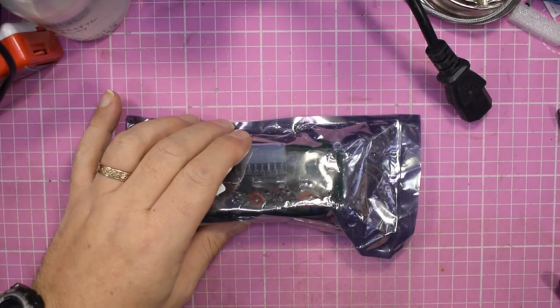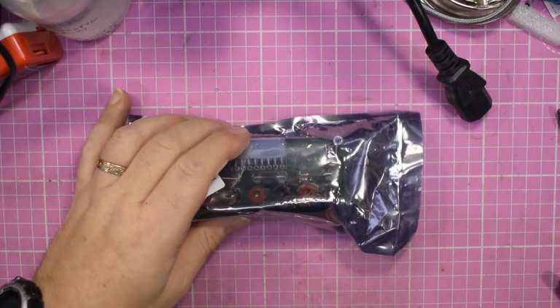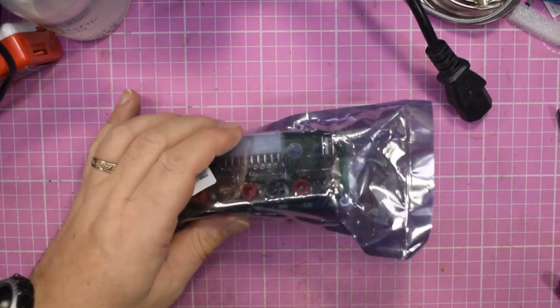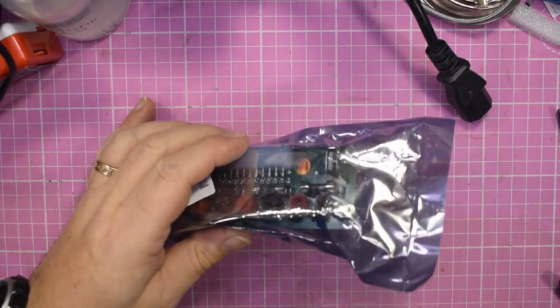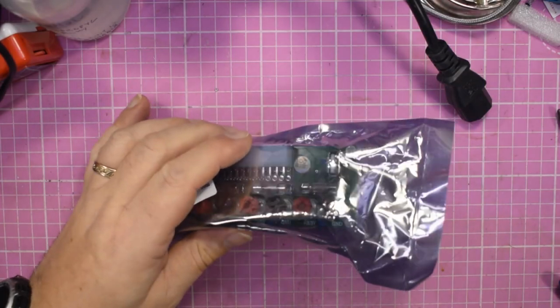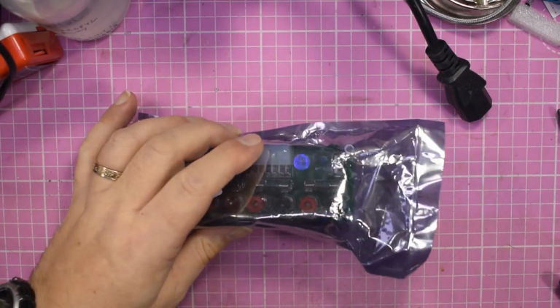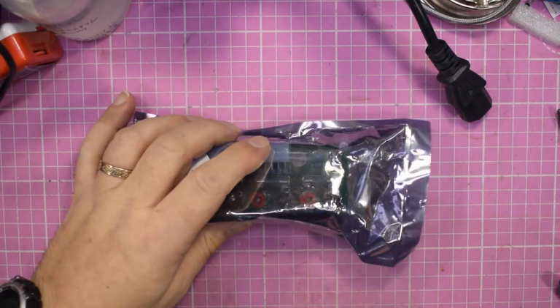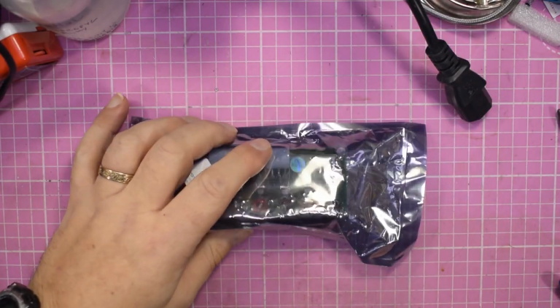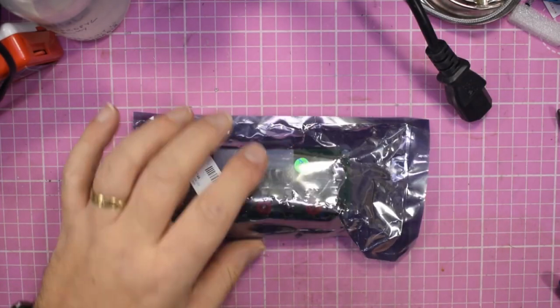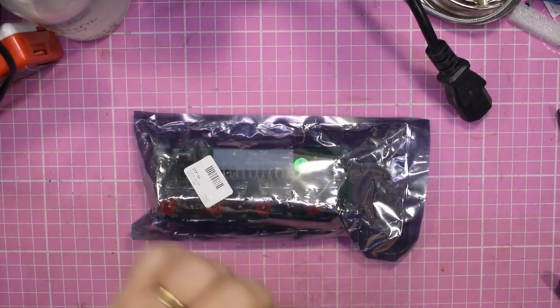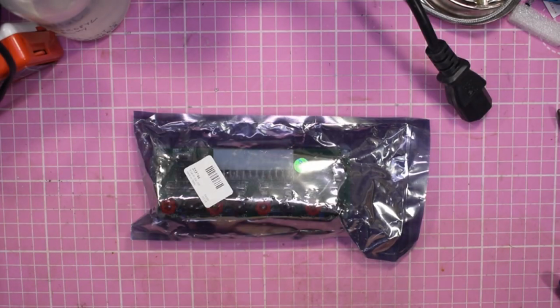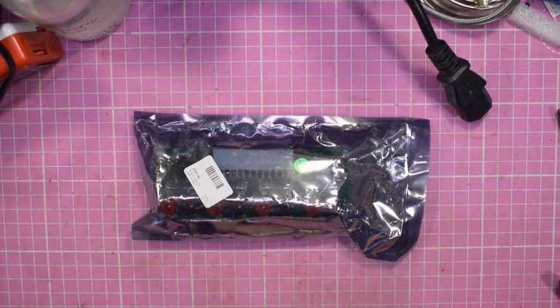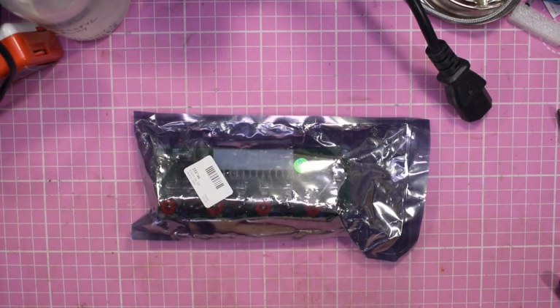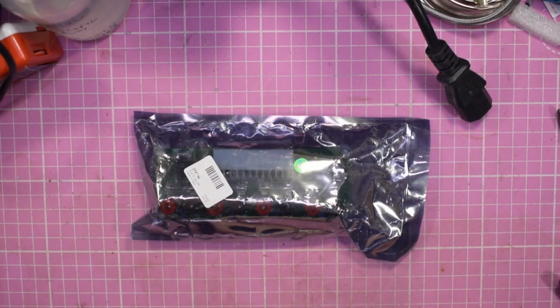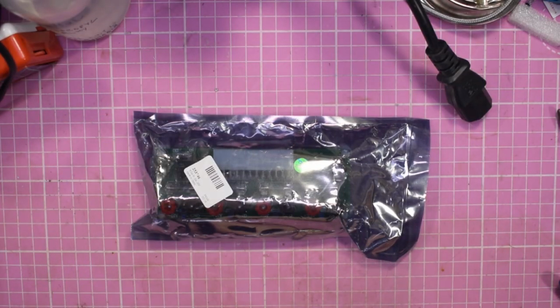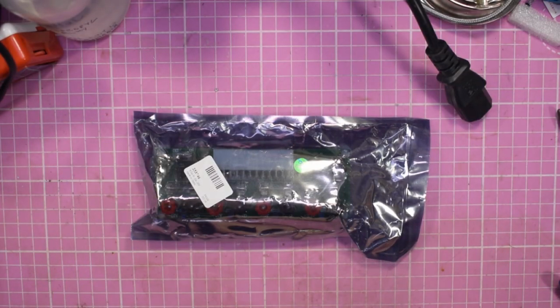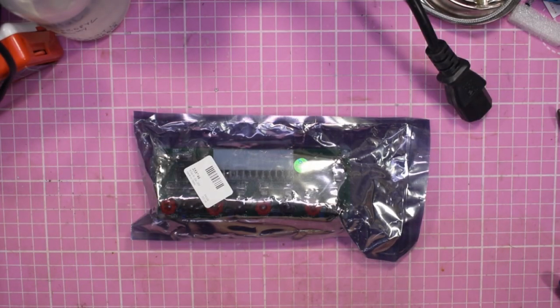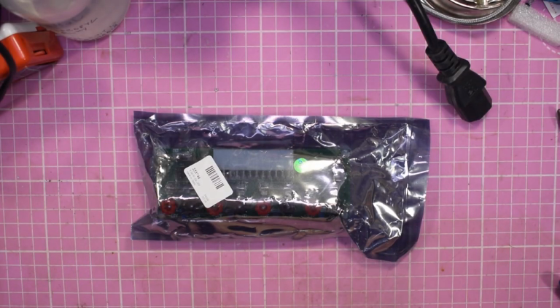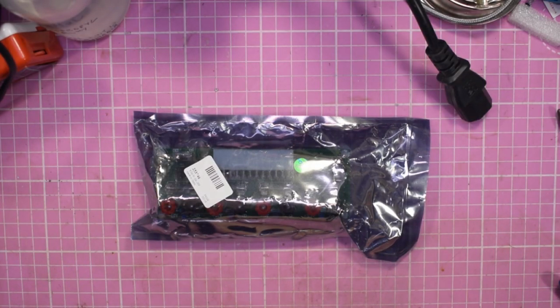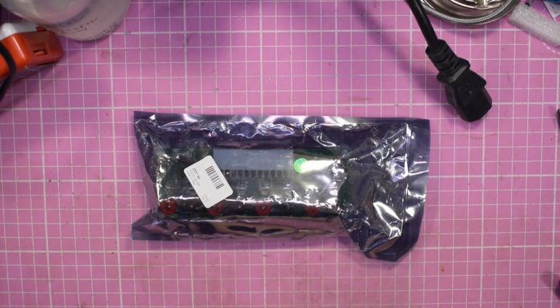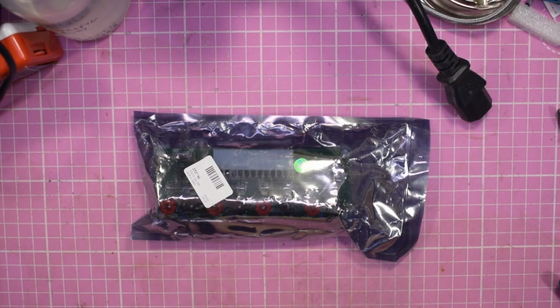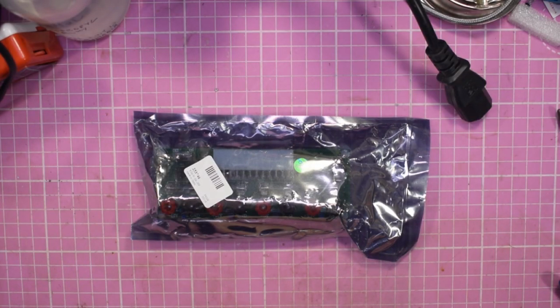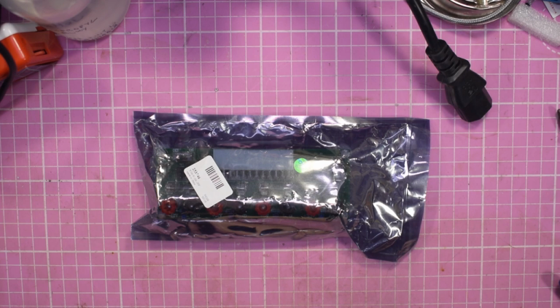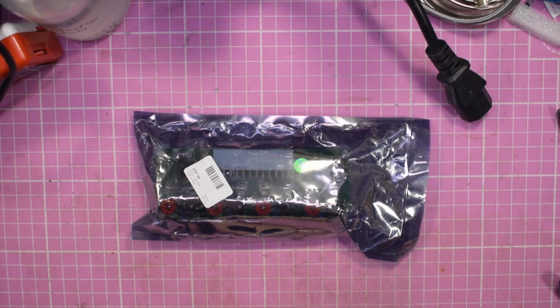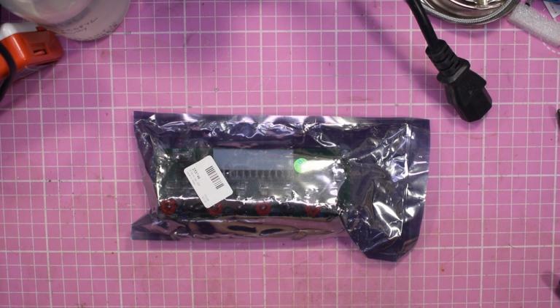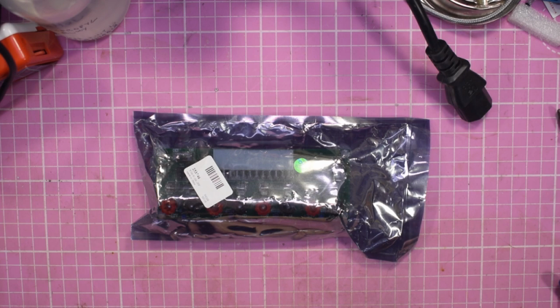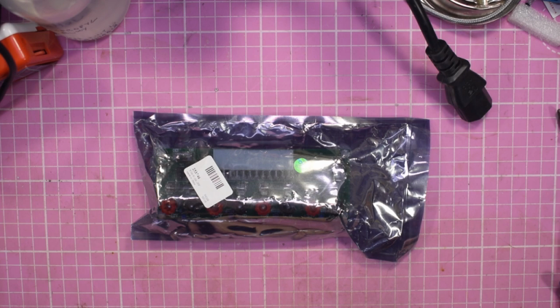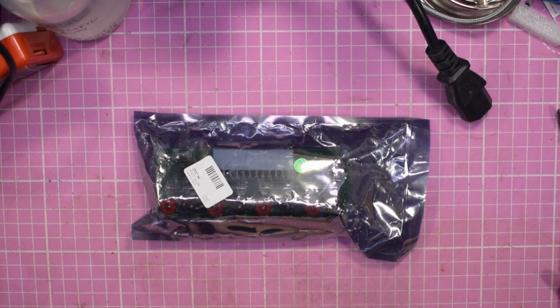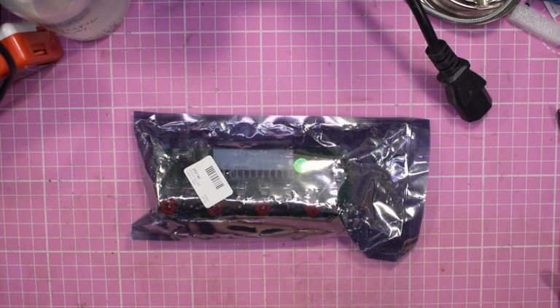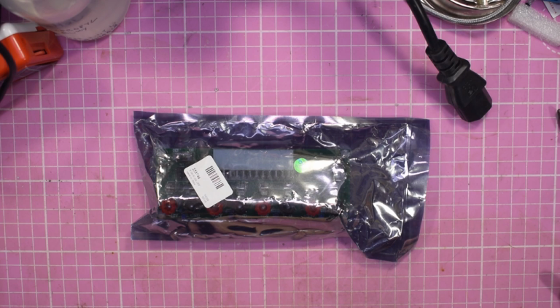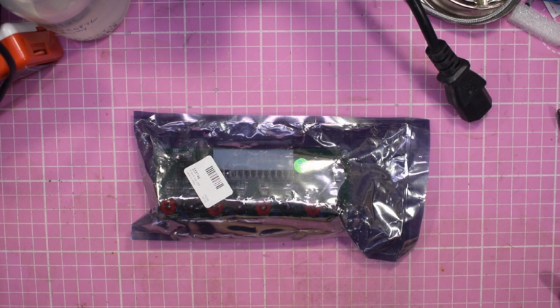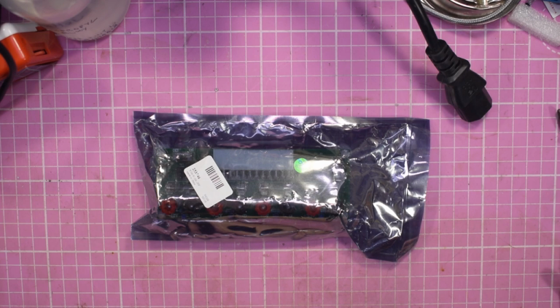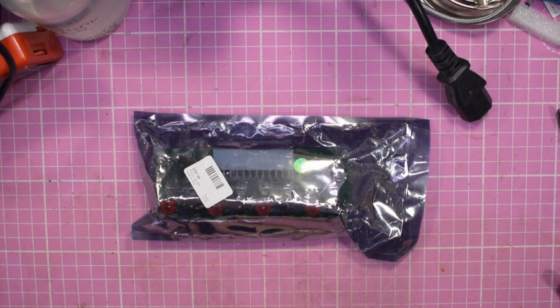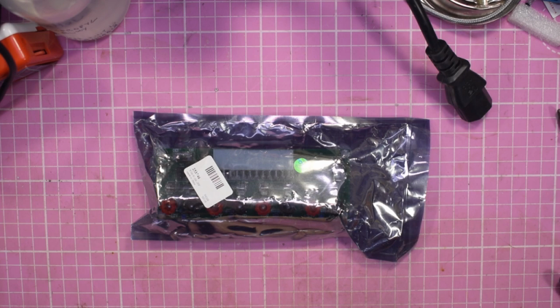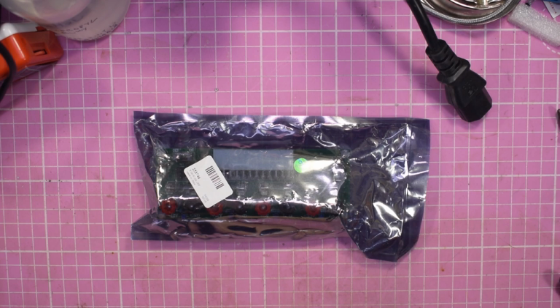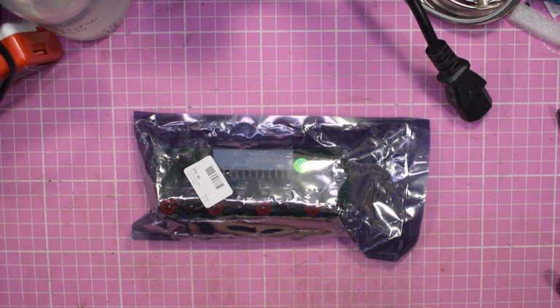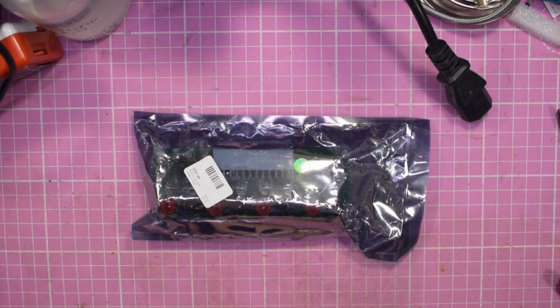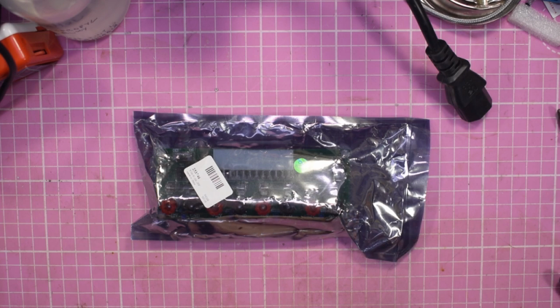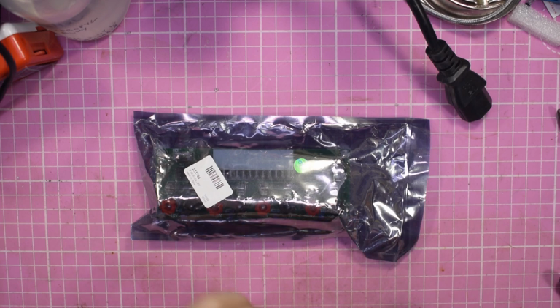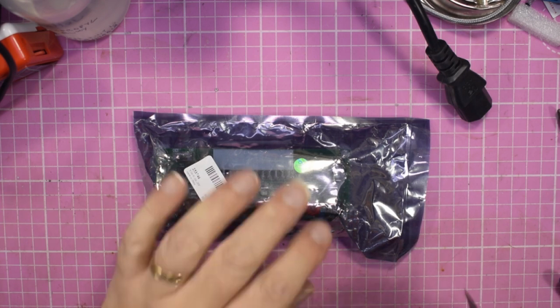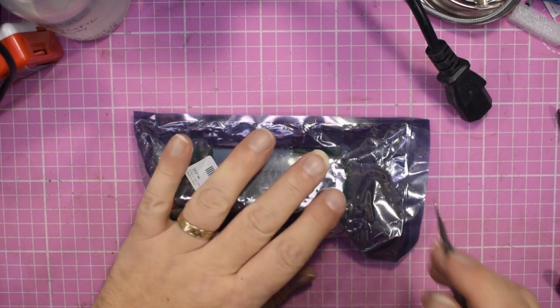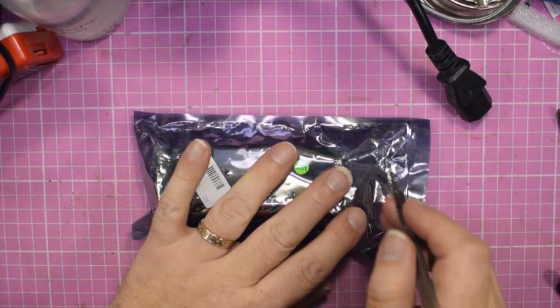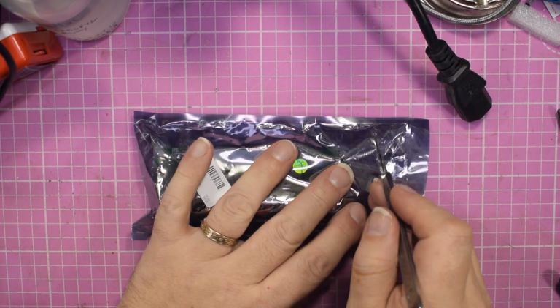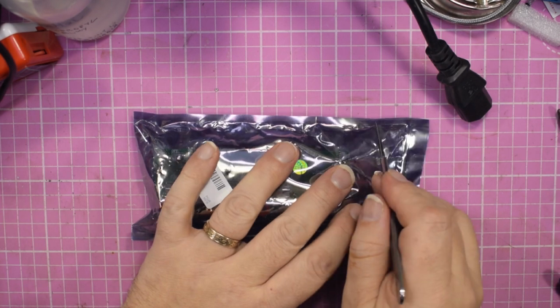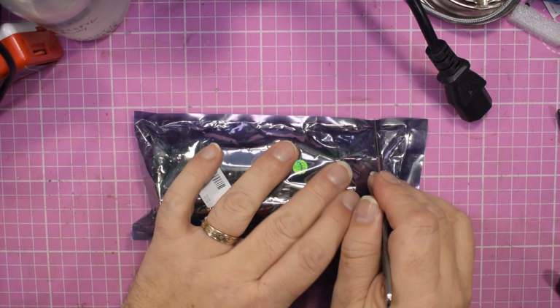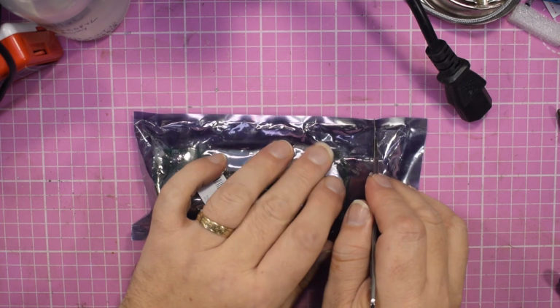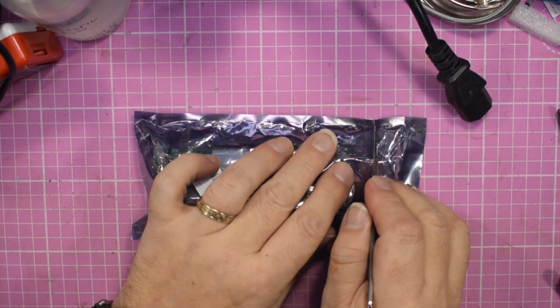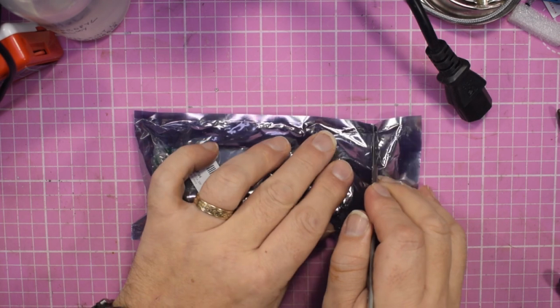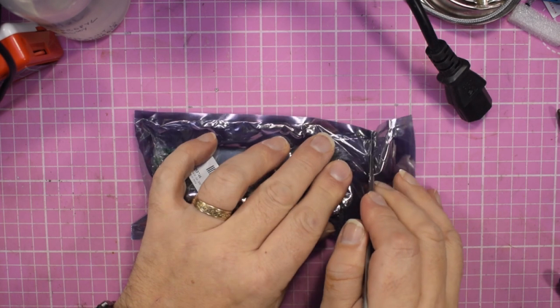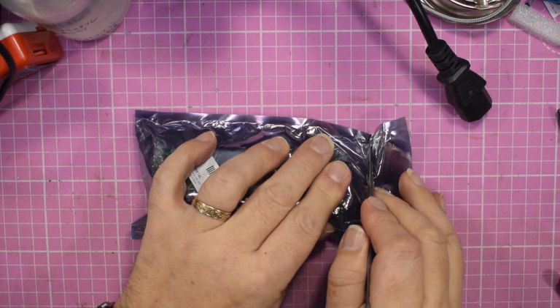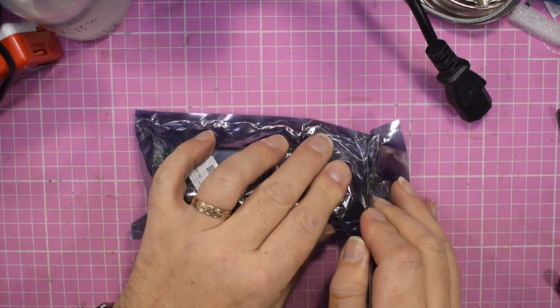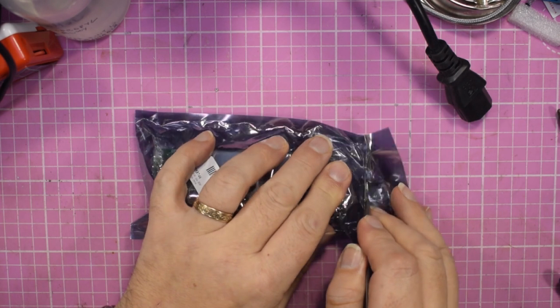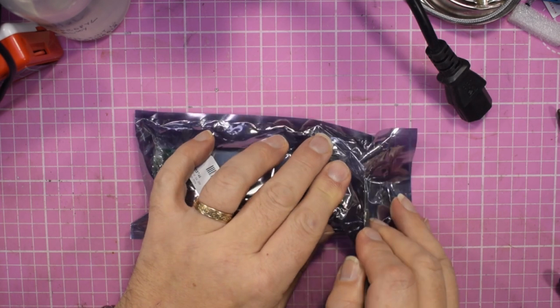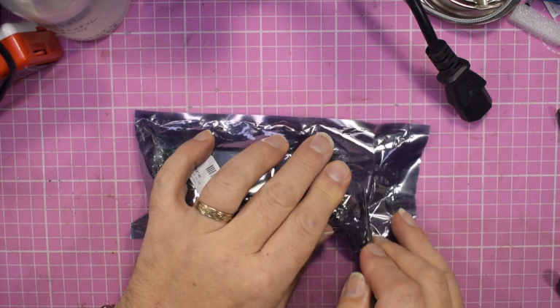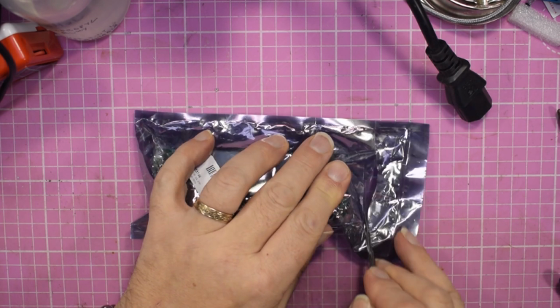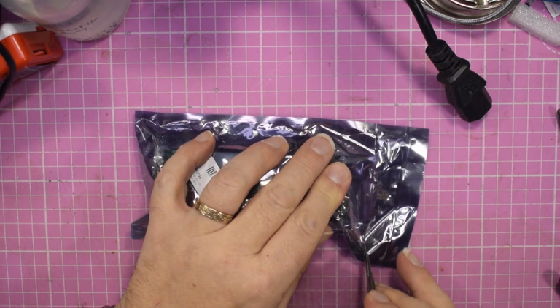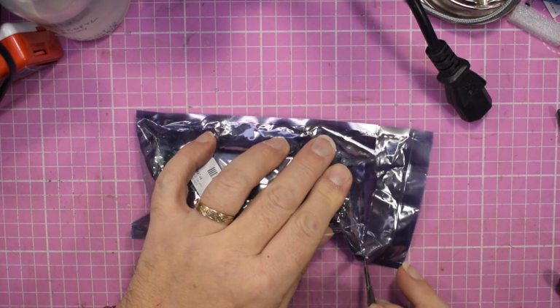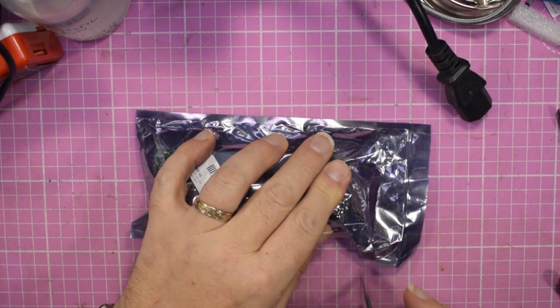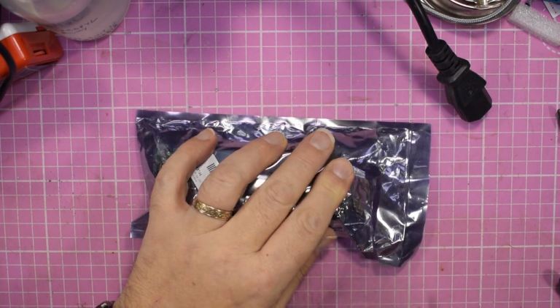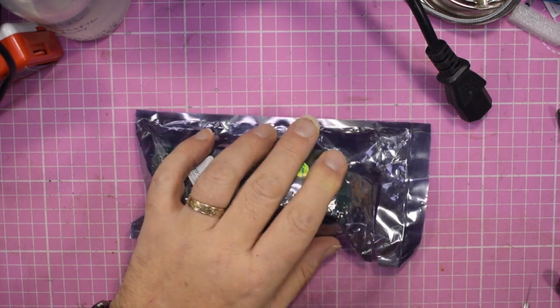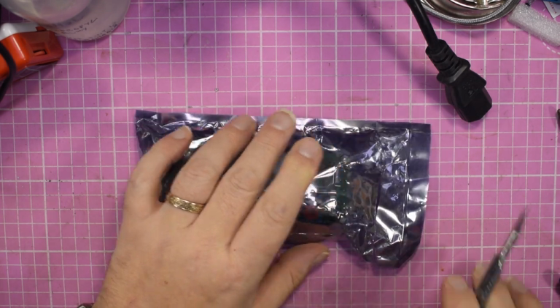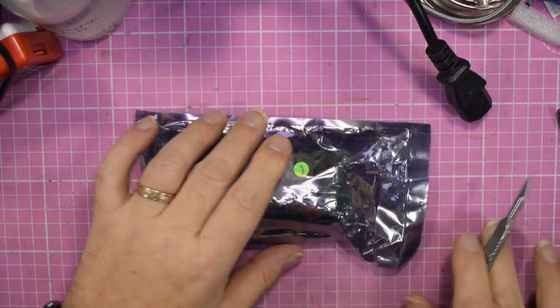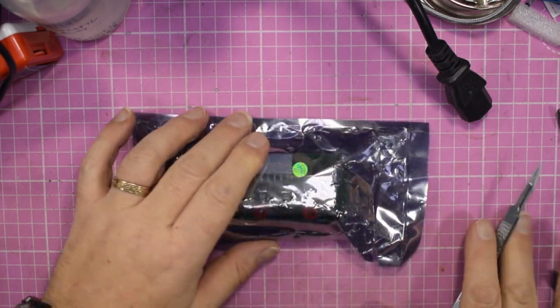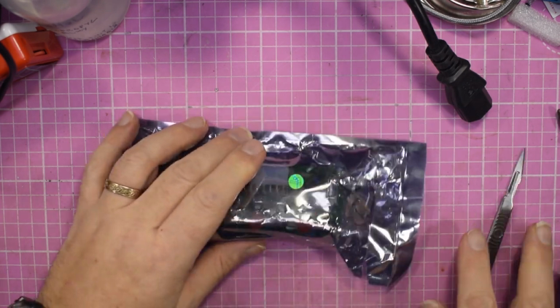Just buy a ready-made board from China. That's what I did. So let's have a look at what we've got here.